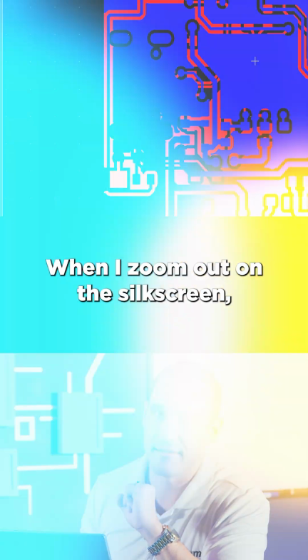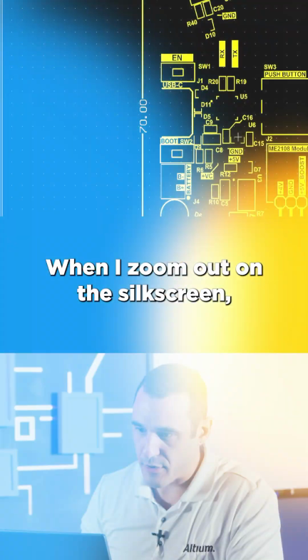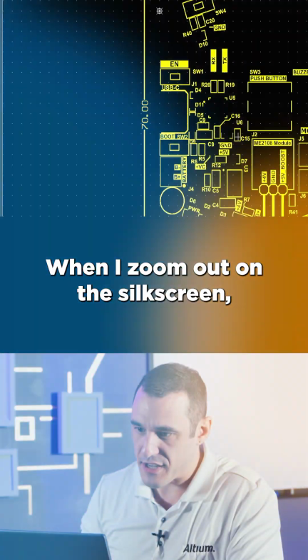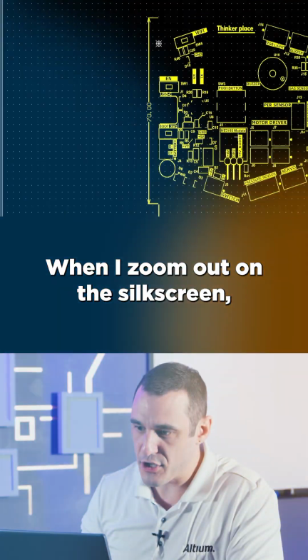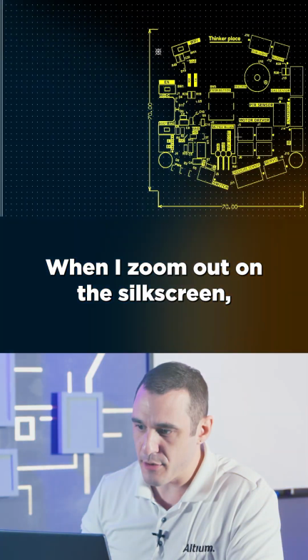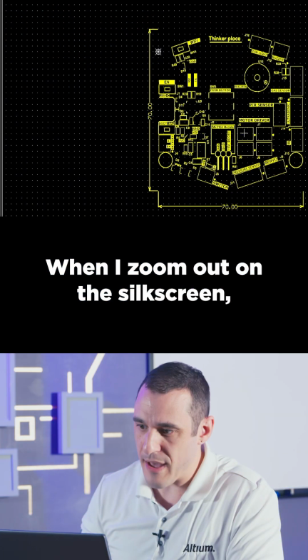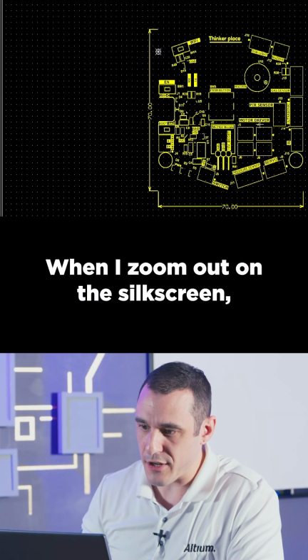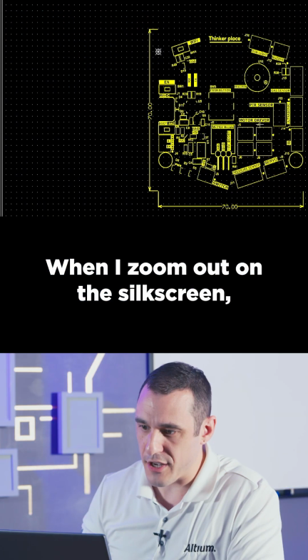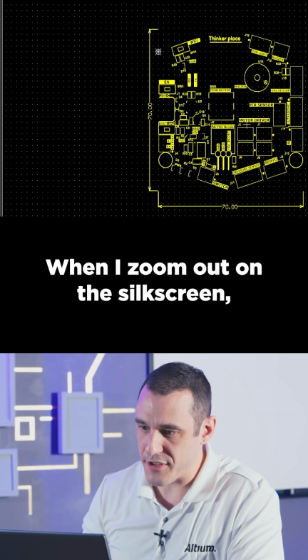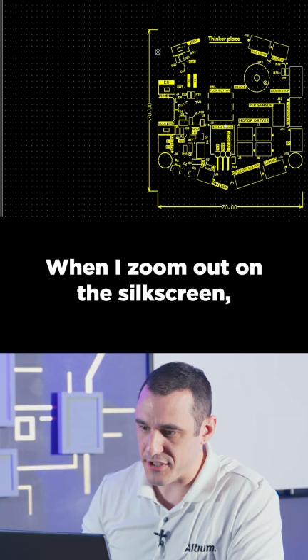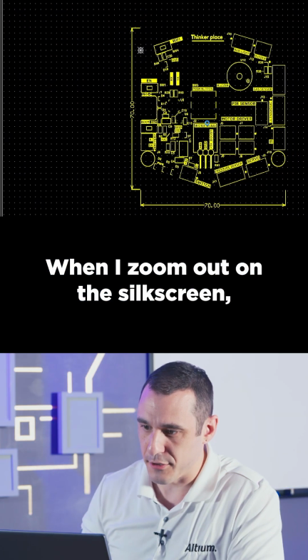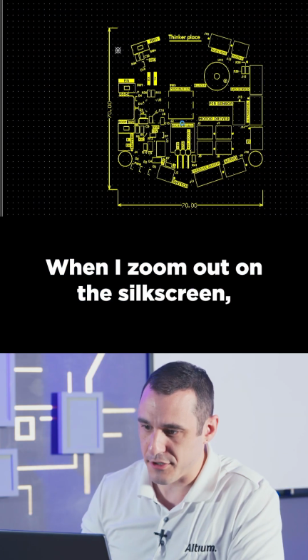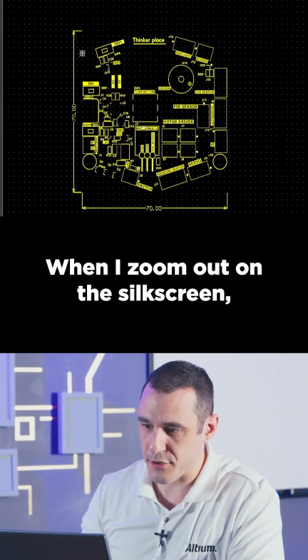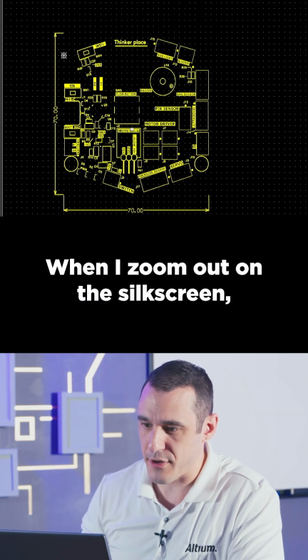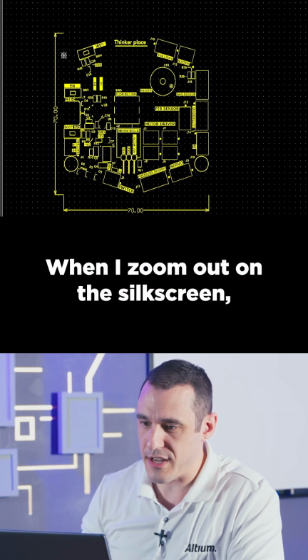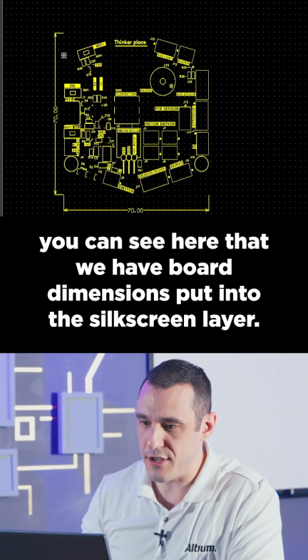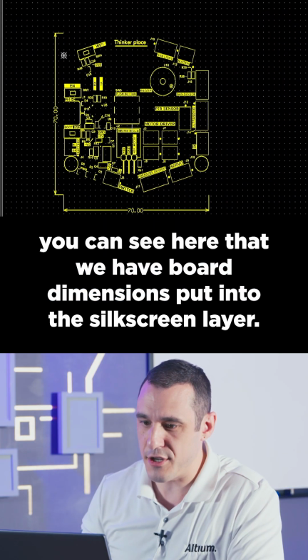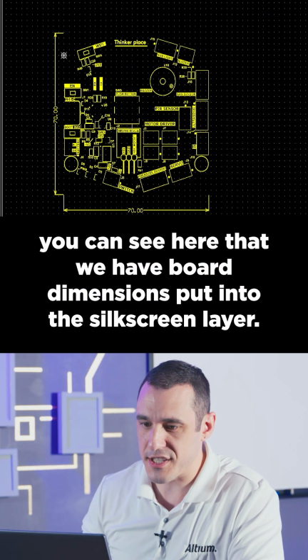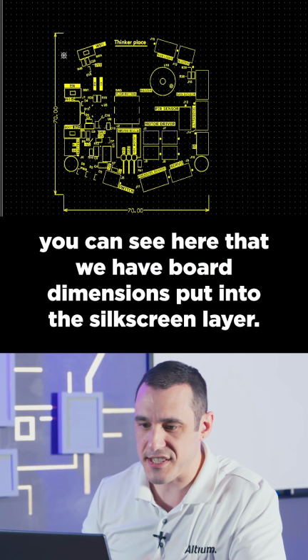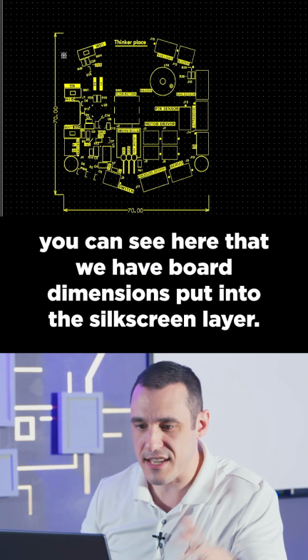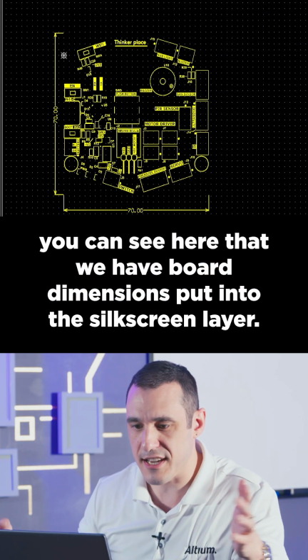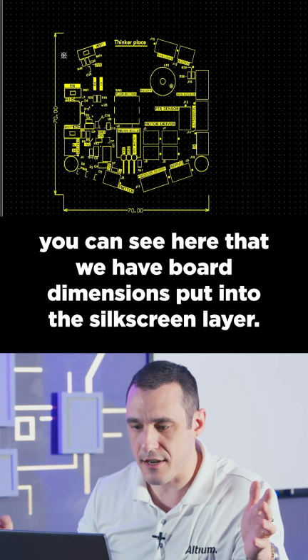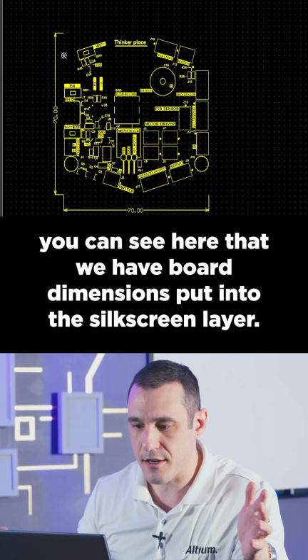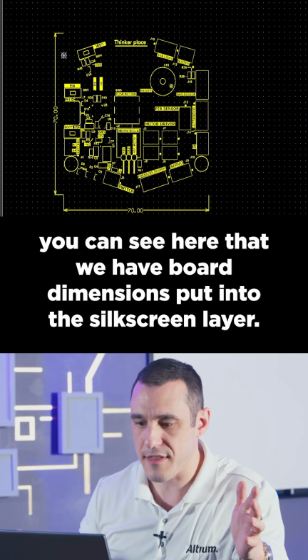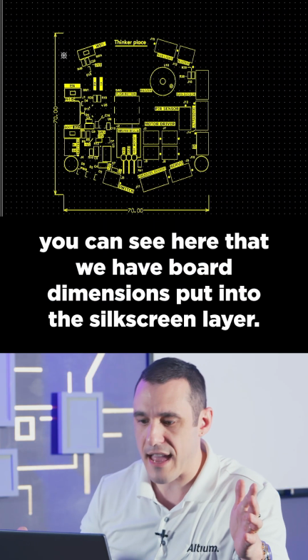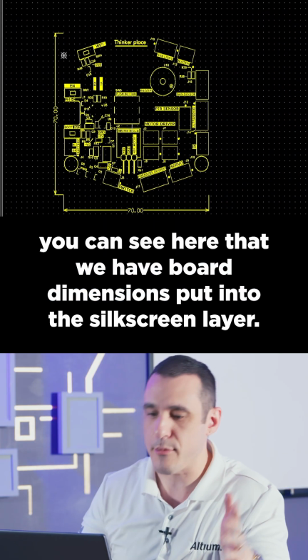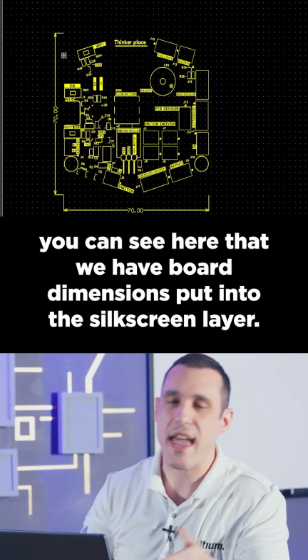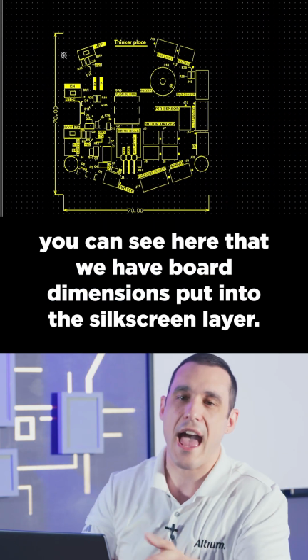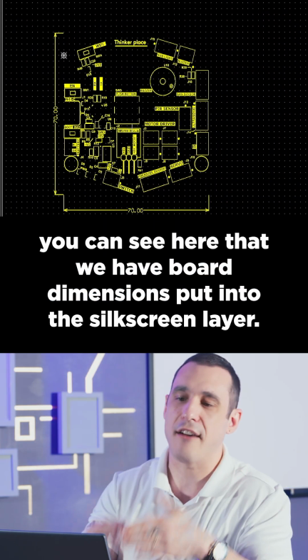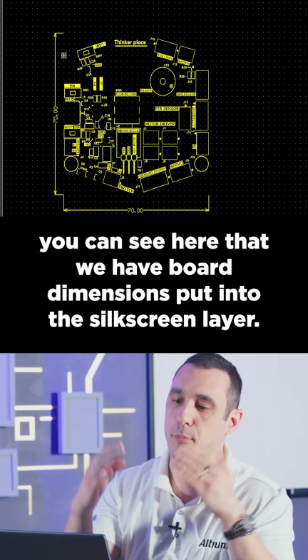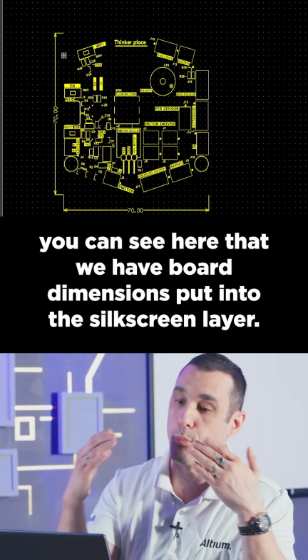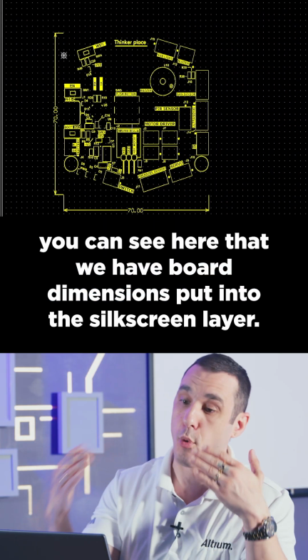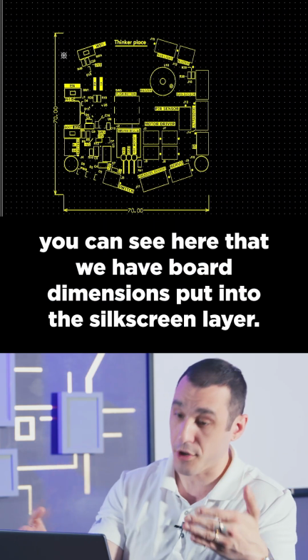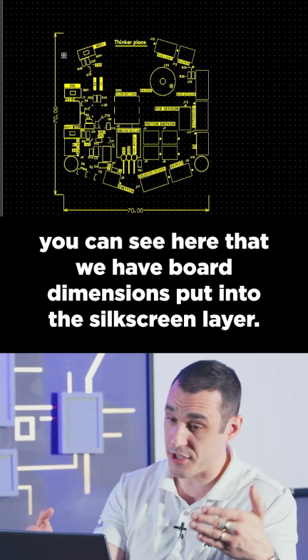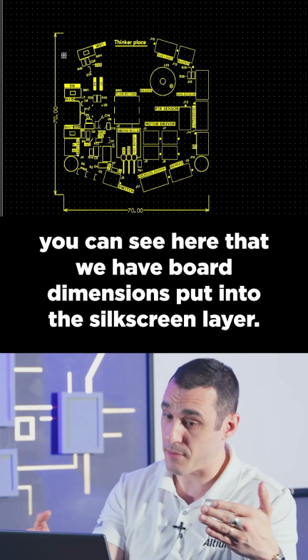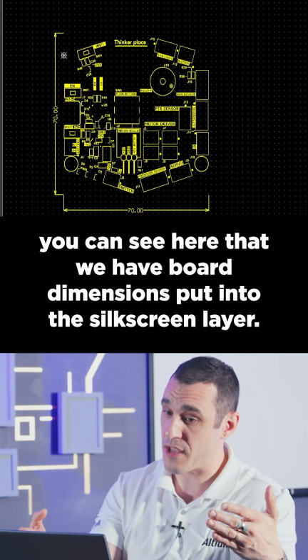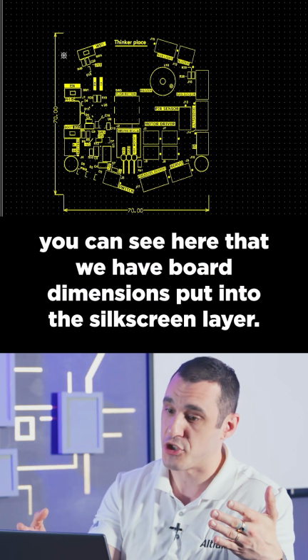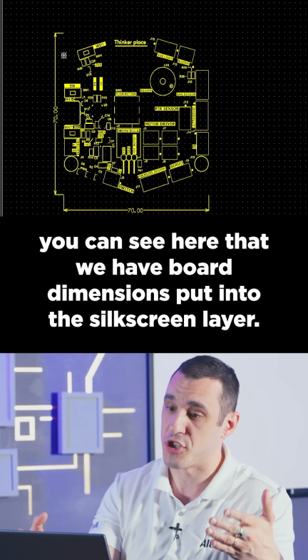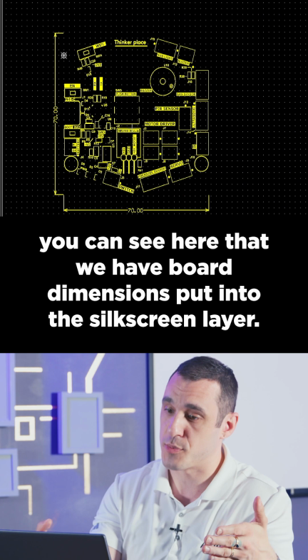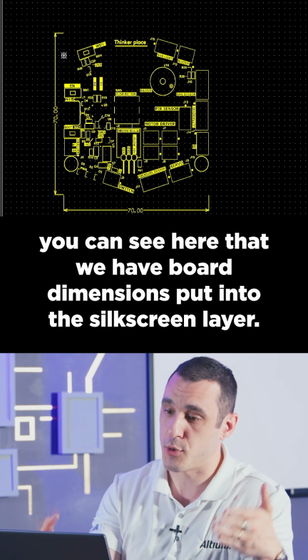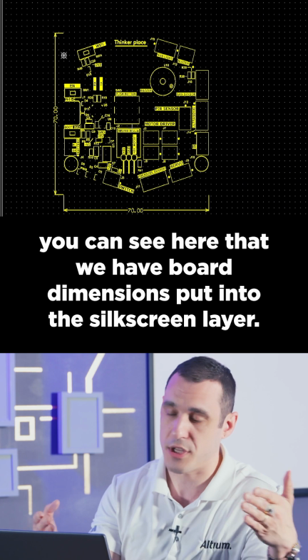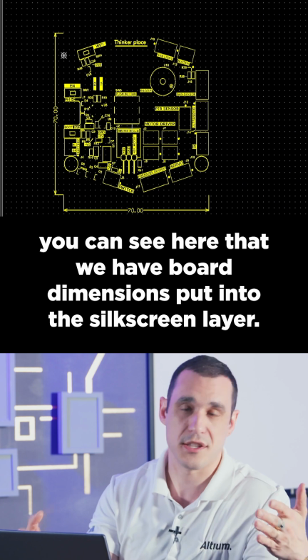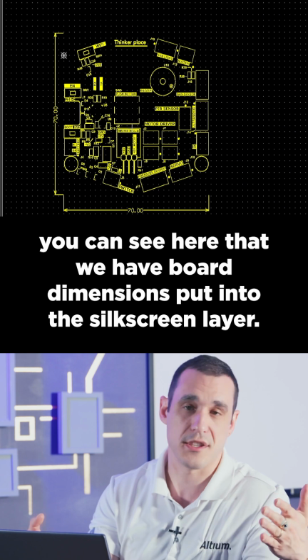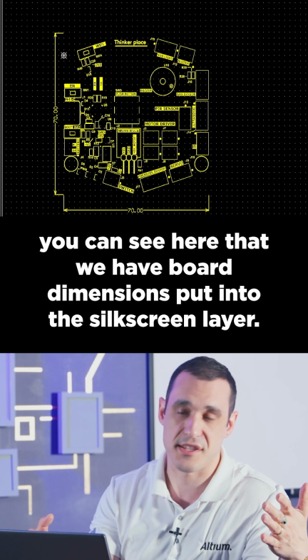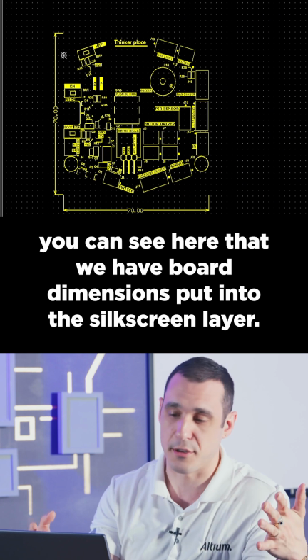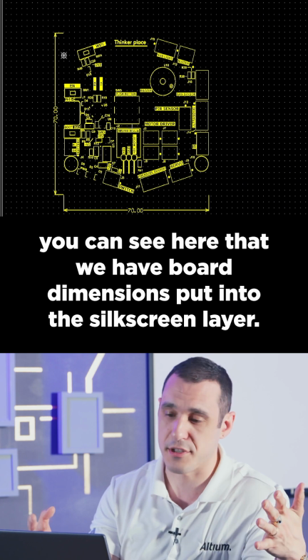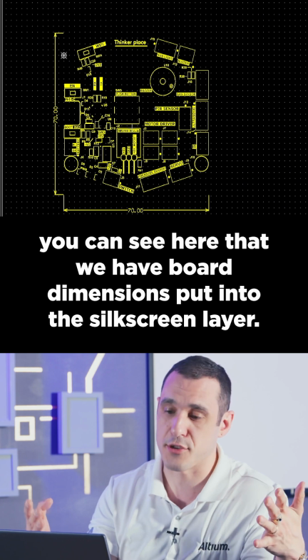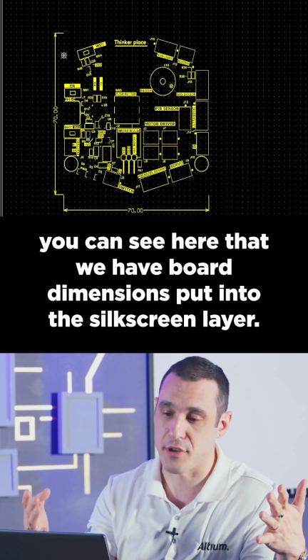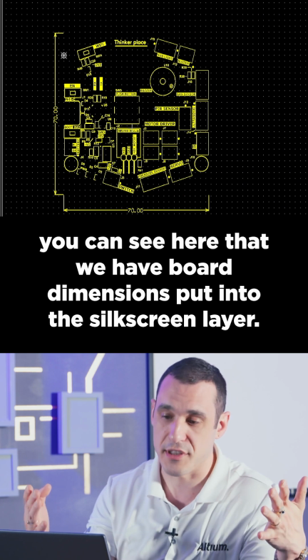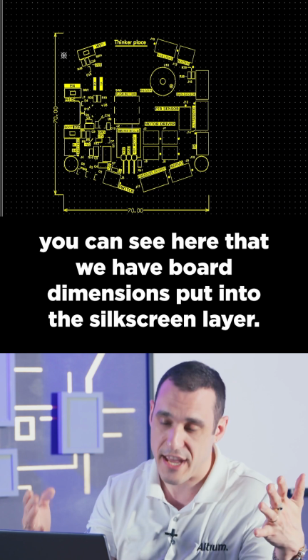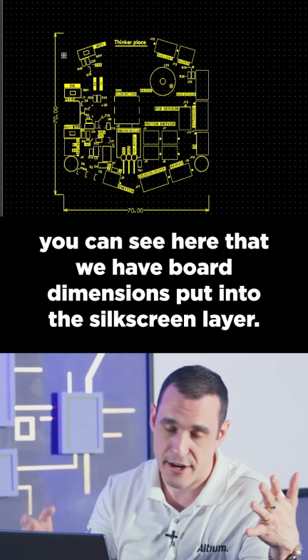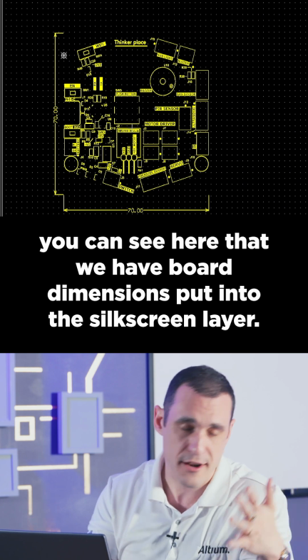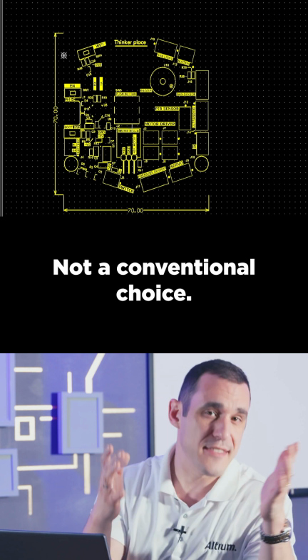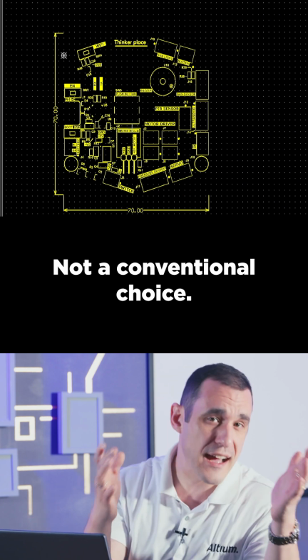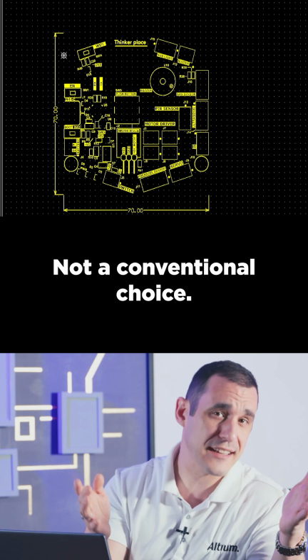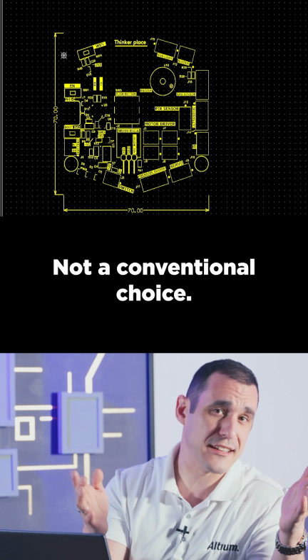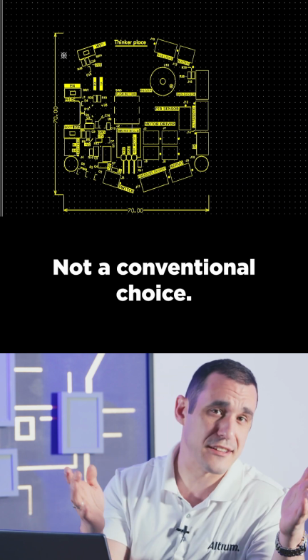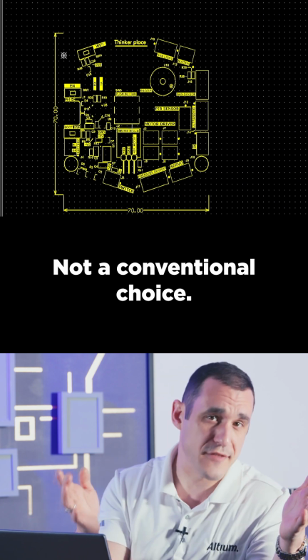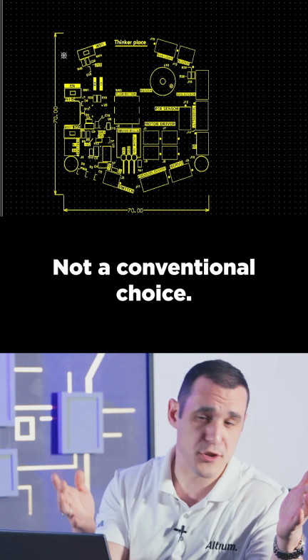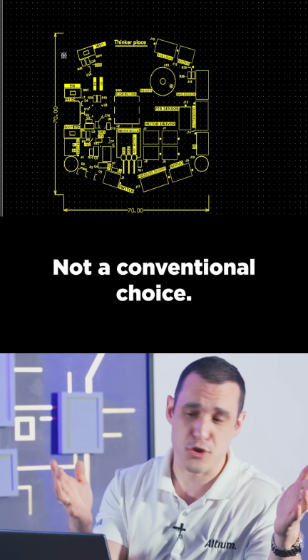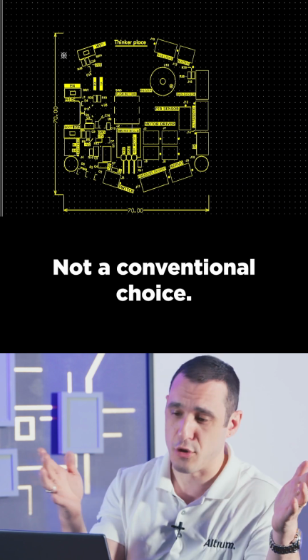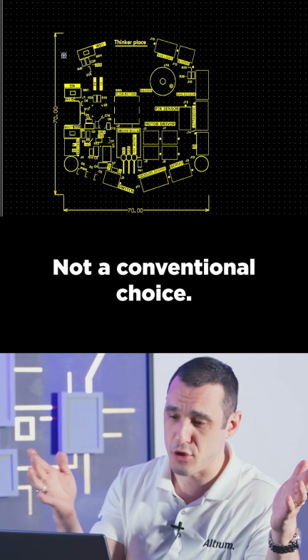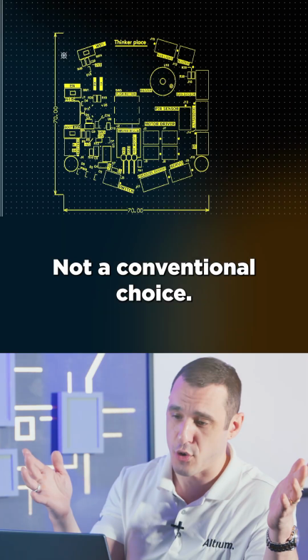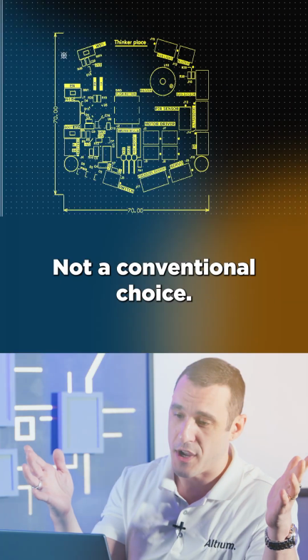When I zoom out on the silkscreen, you can see here that we have board dimensions put into the silkscreen layer. Not a conventional choice.